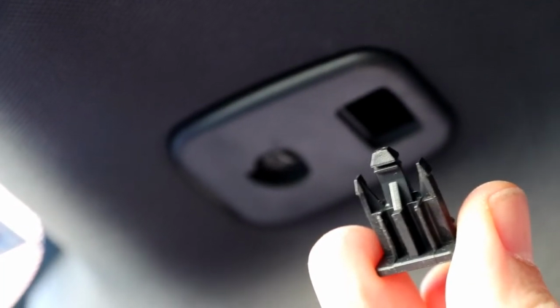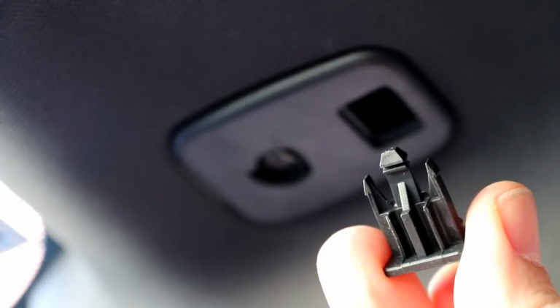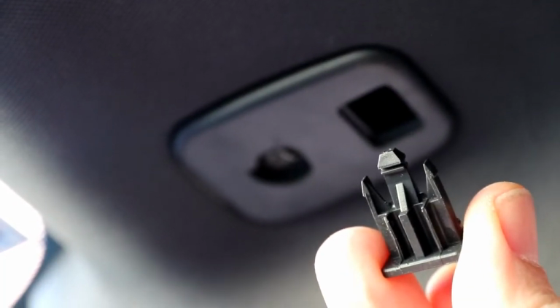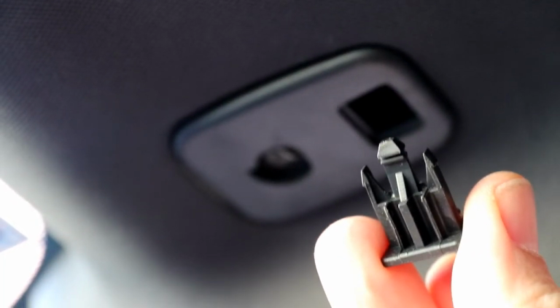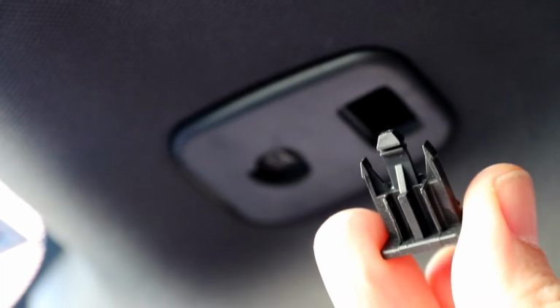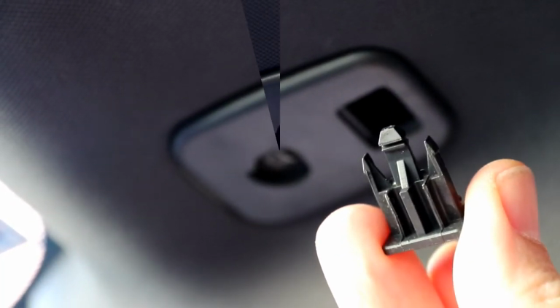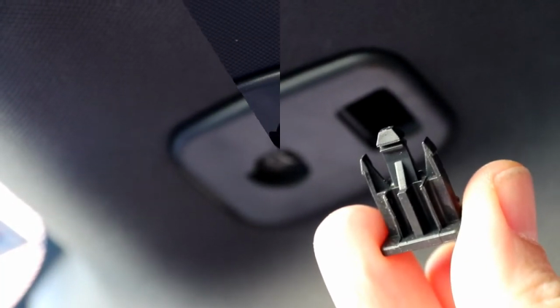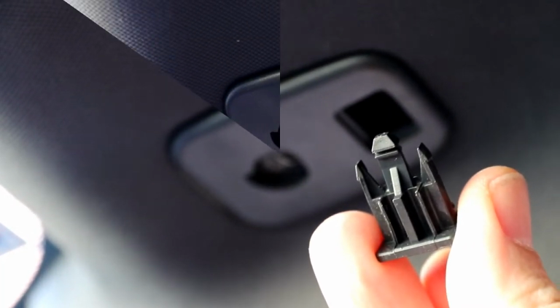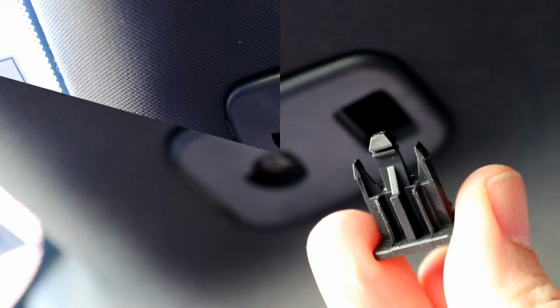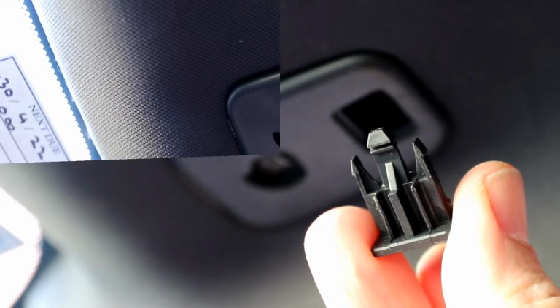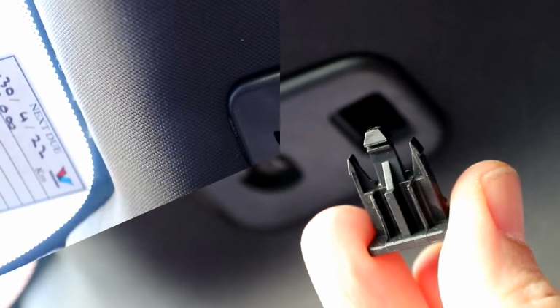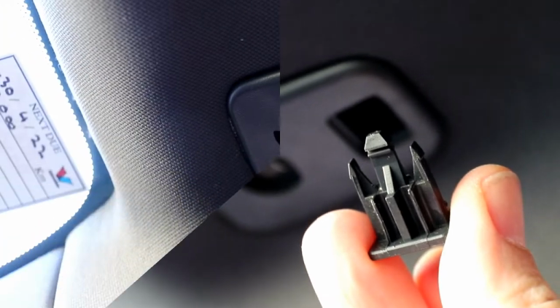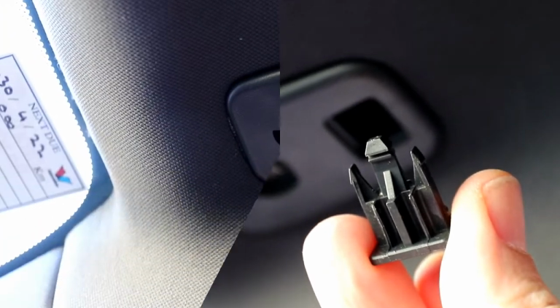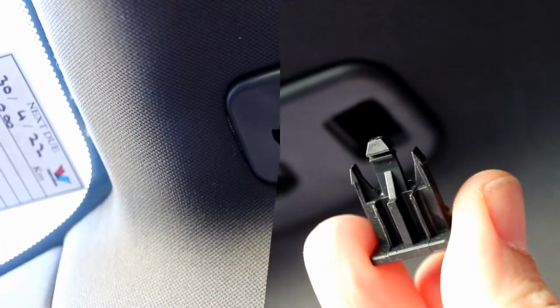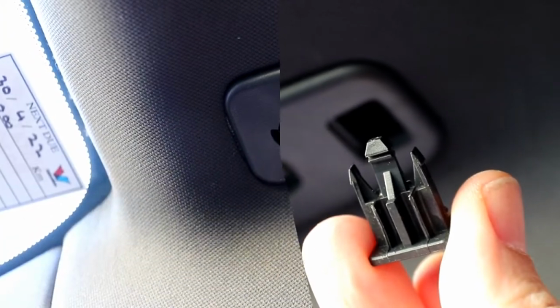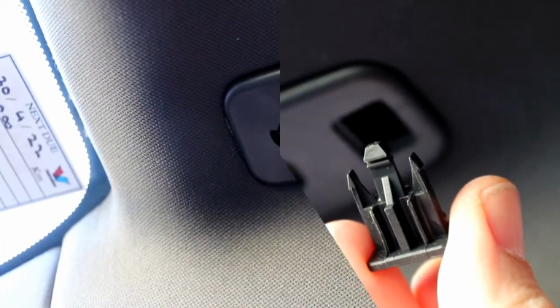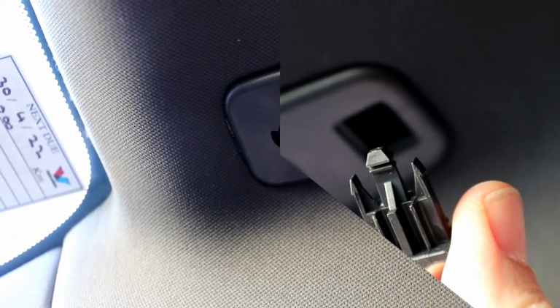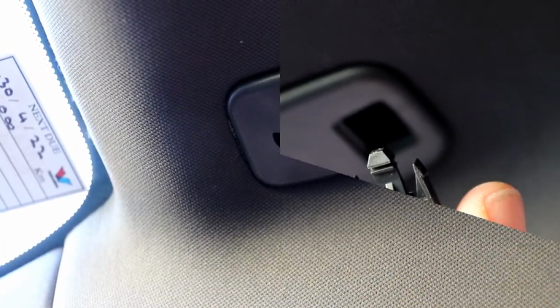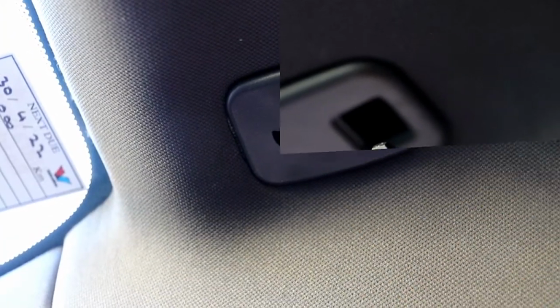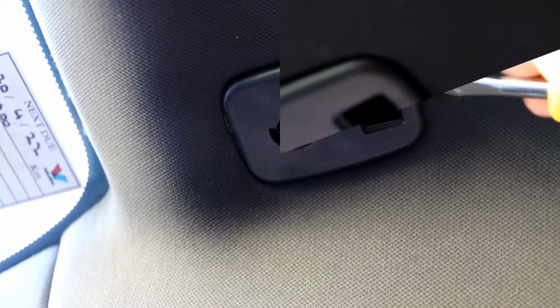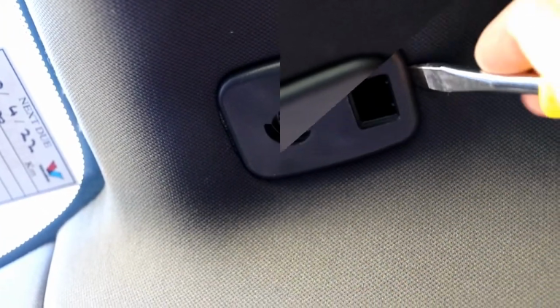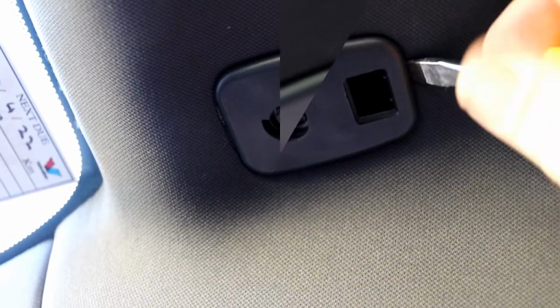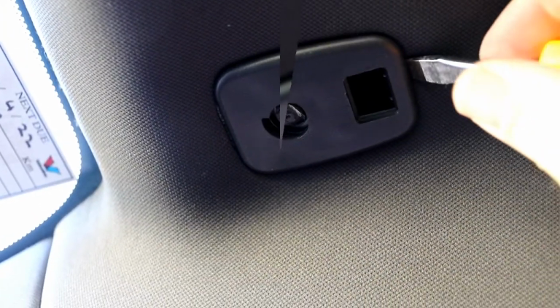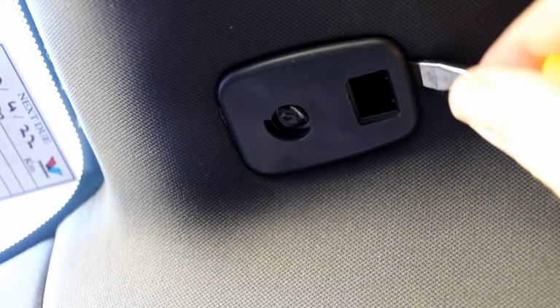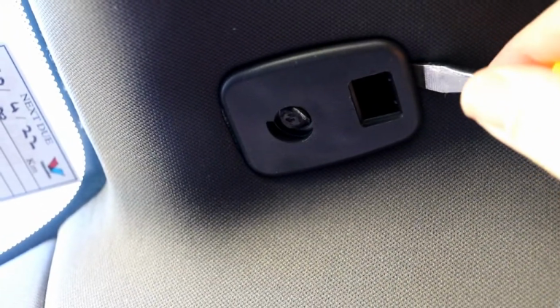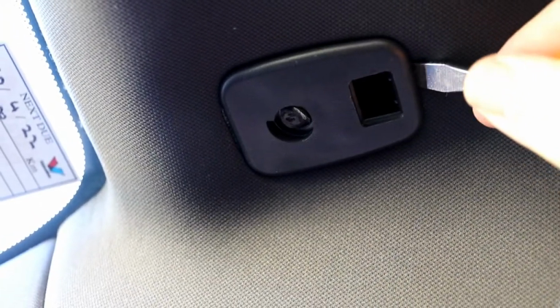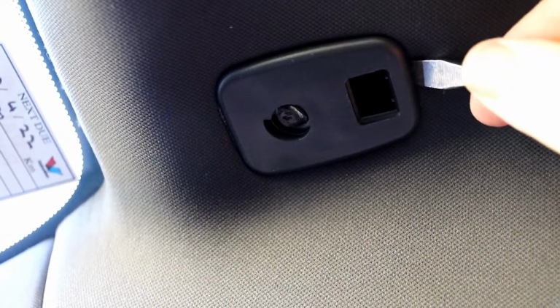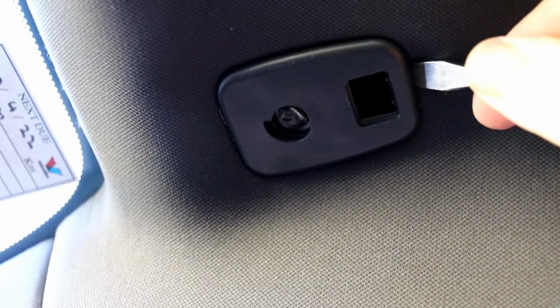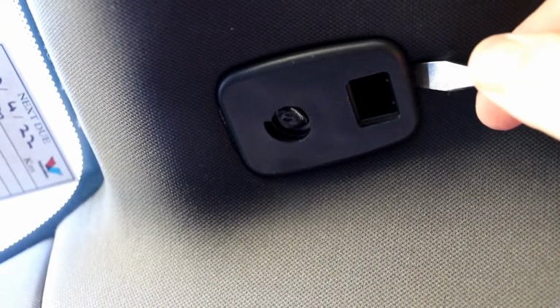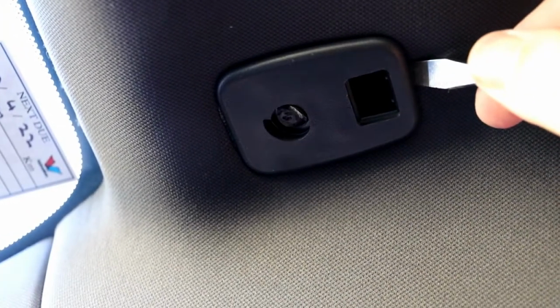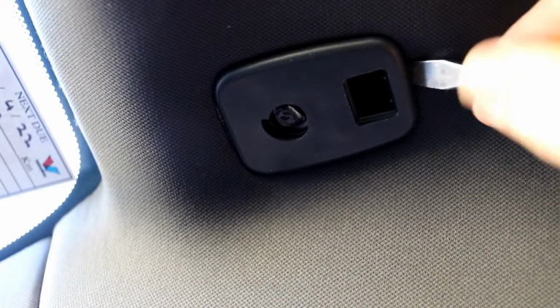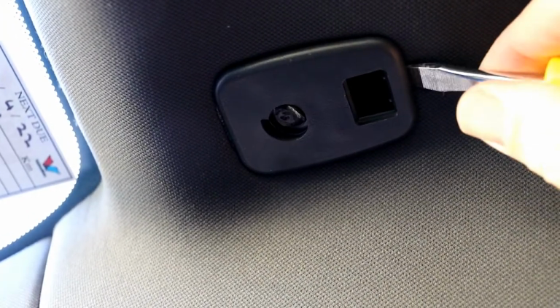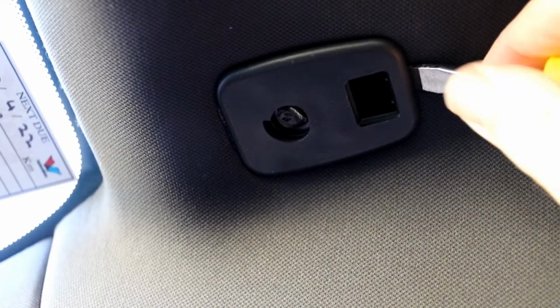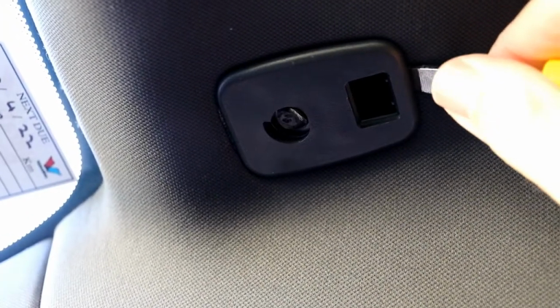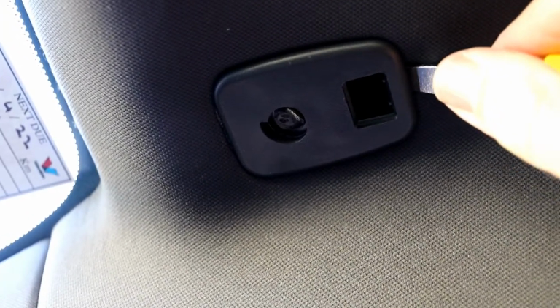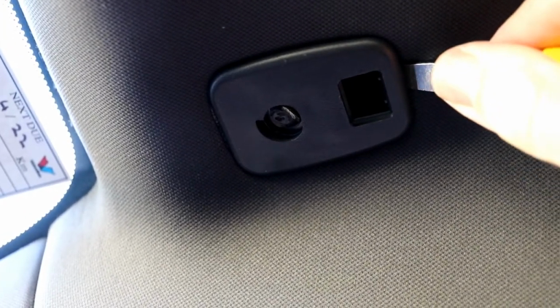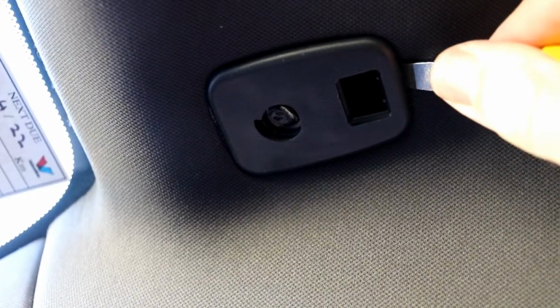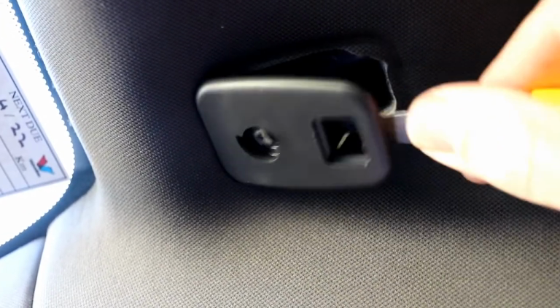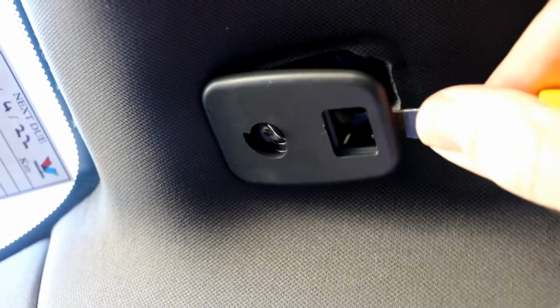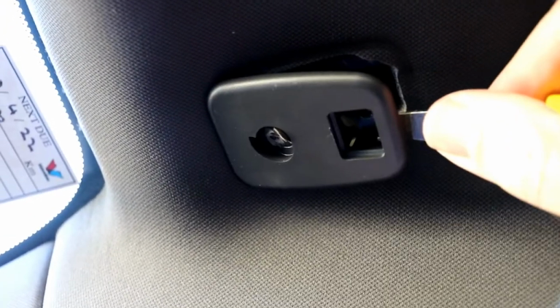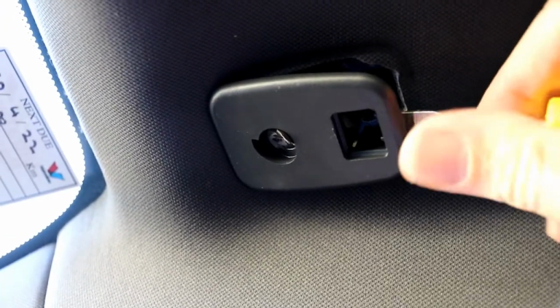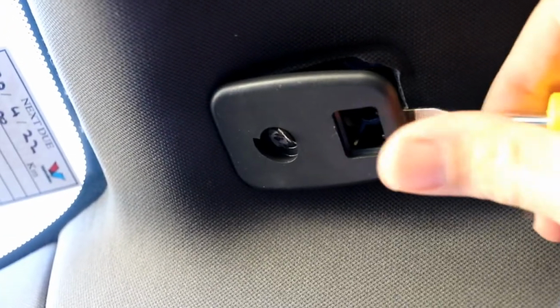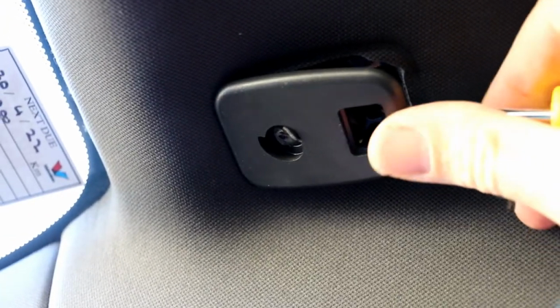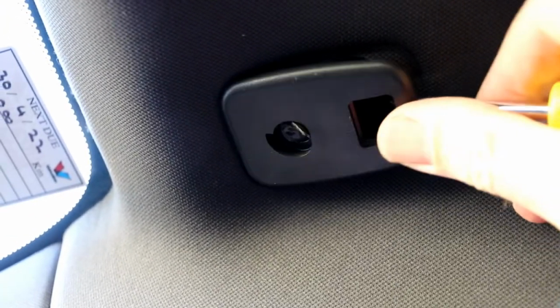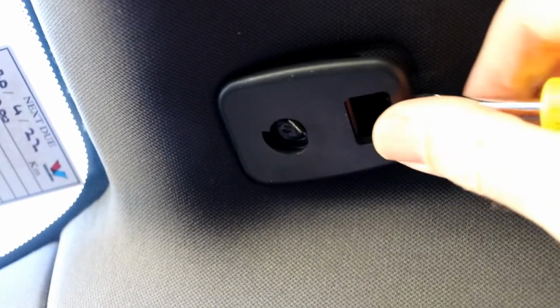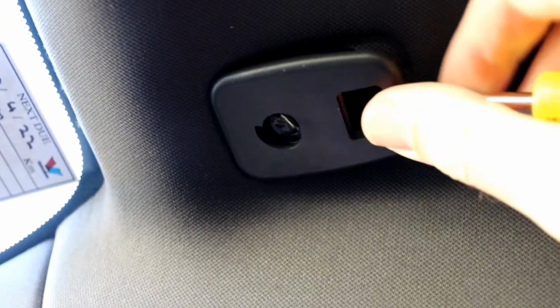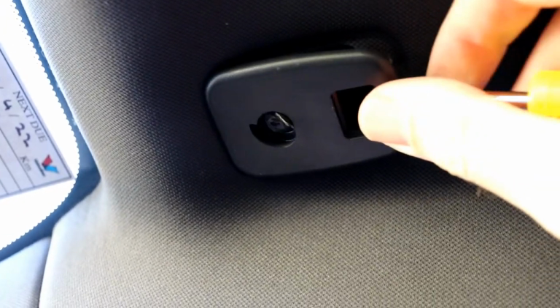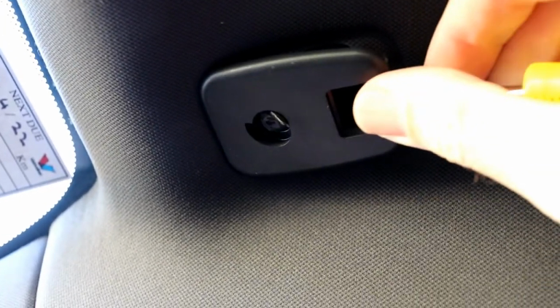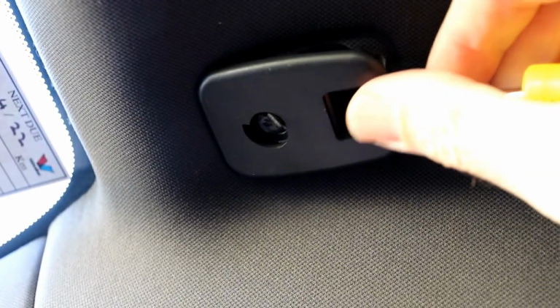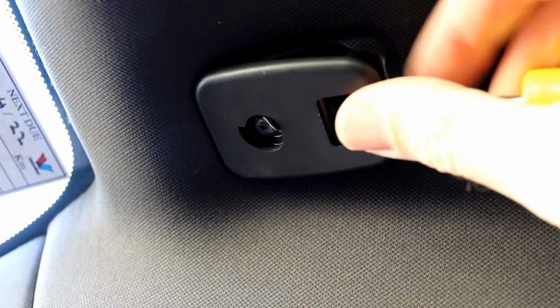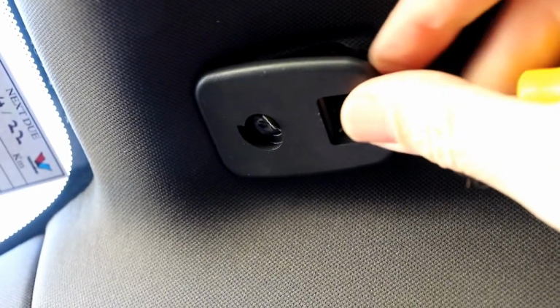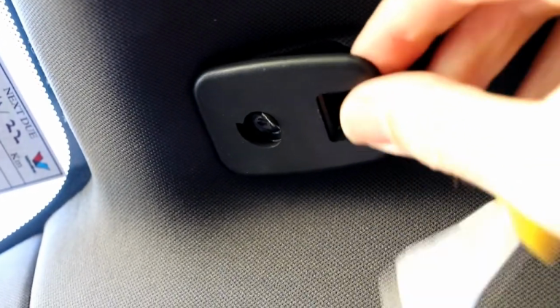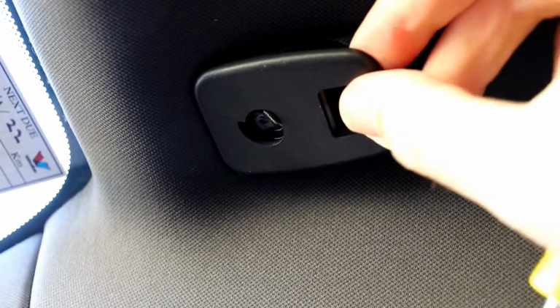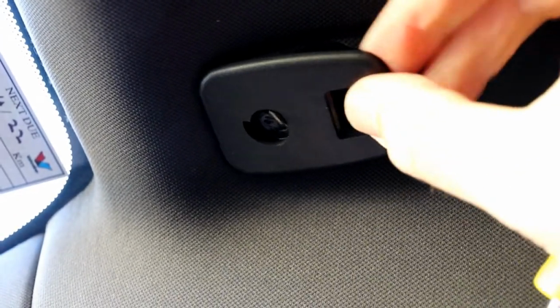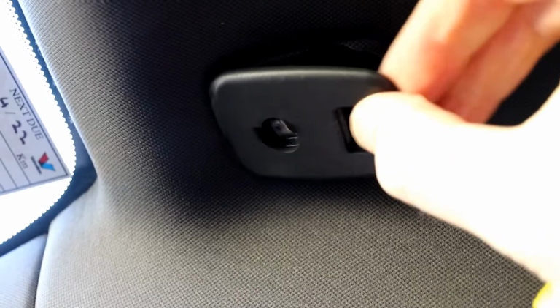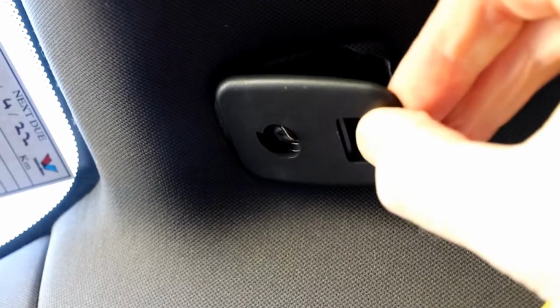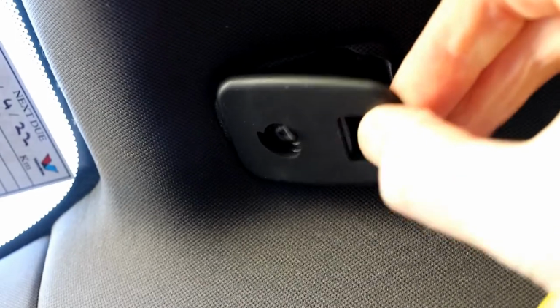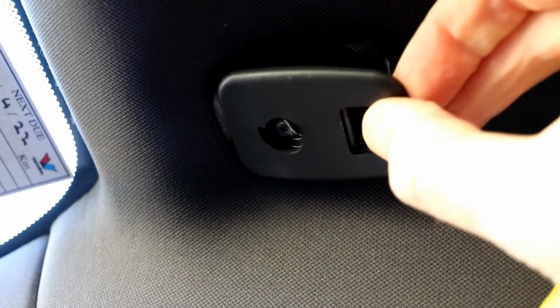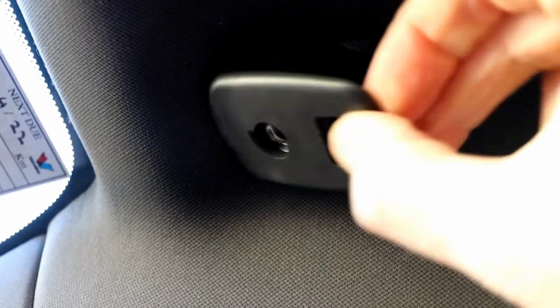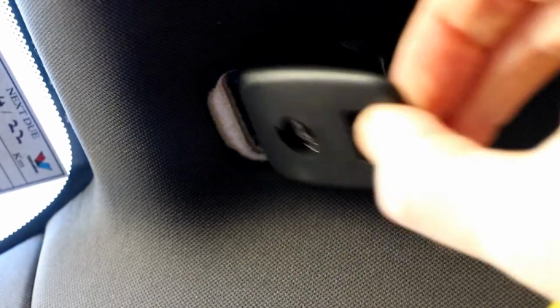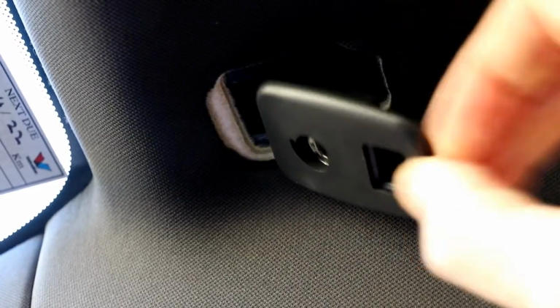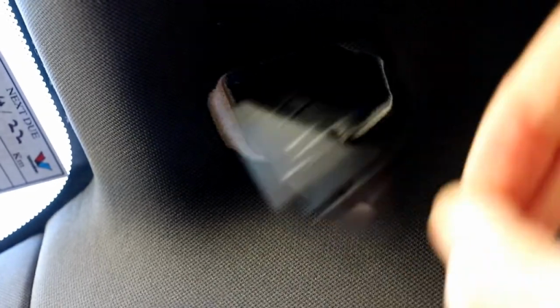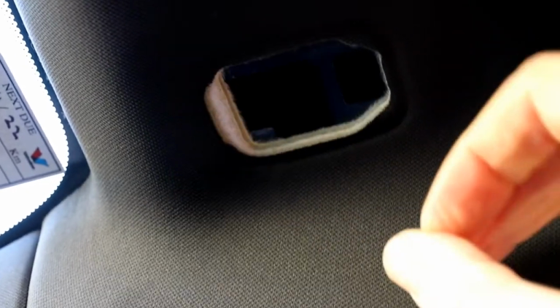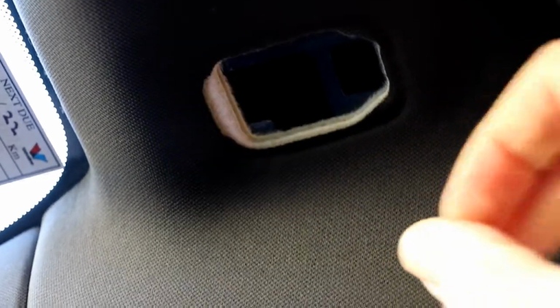So that's what it looks like. Once you've got that out, just get your screwdriver in underneath and pull the whole thing out.